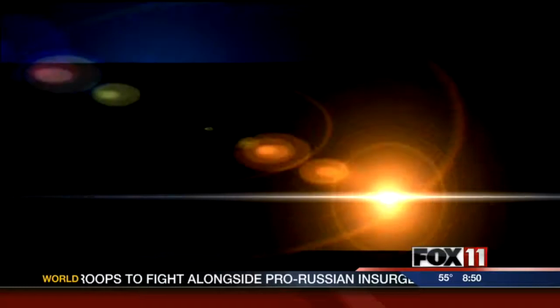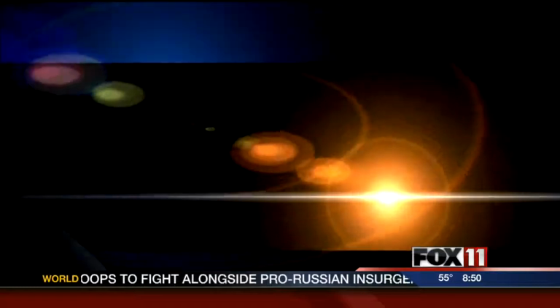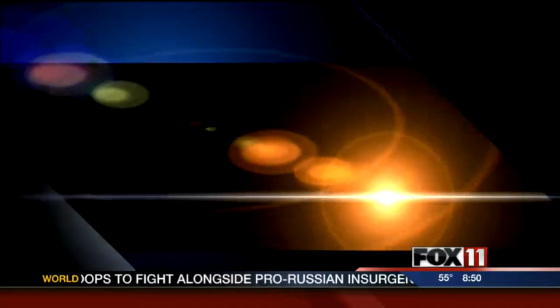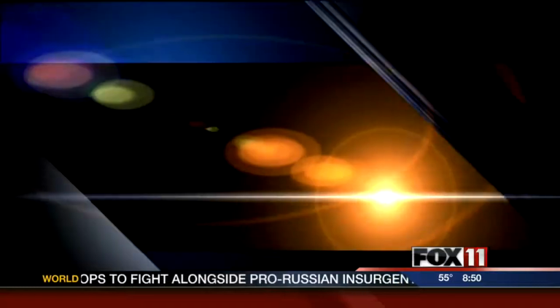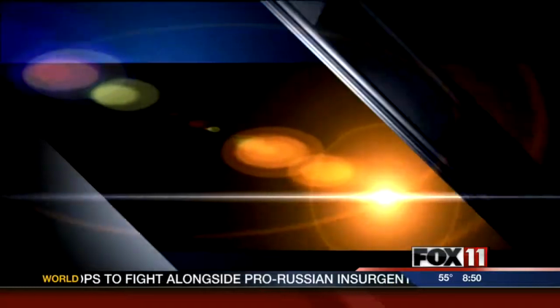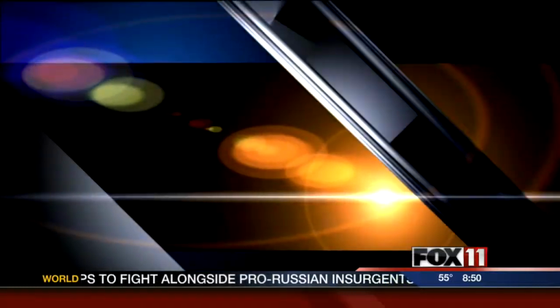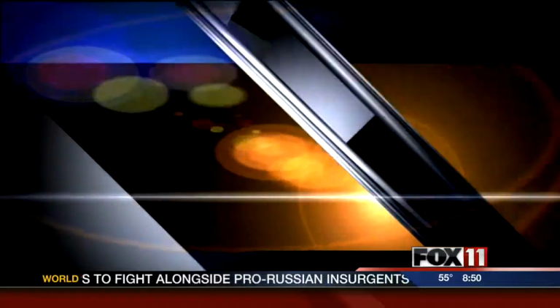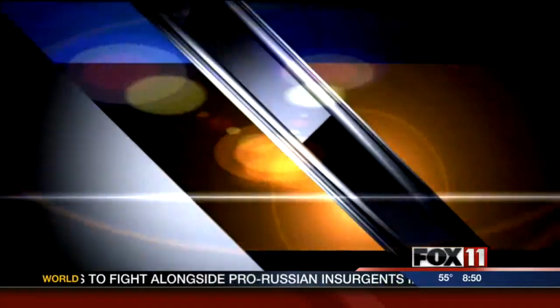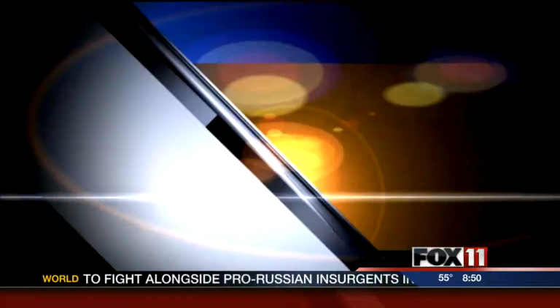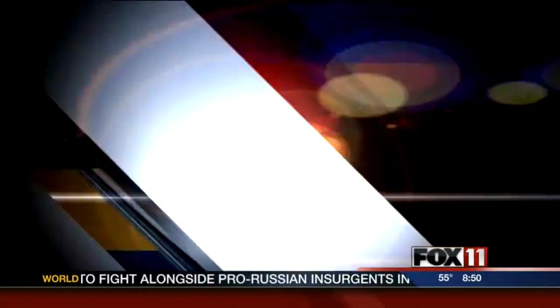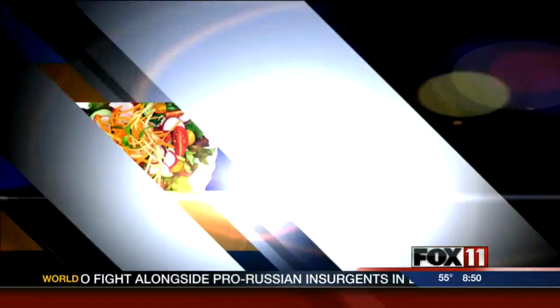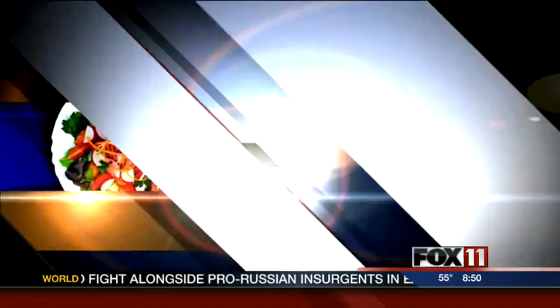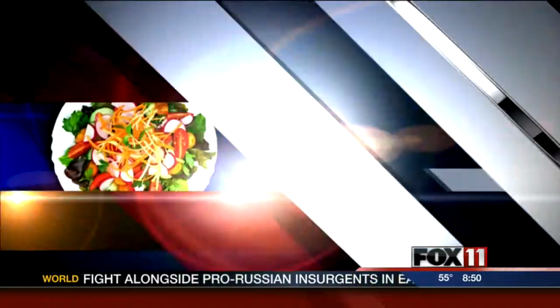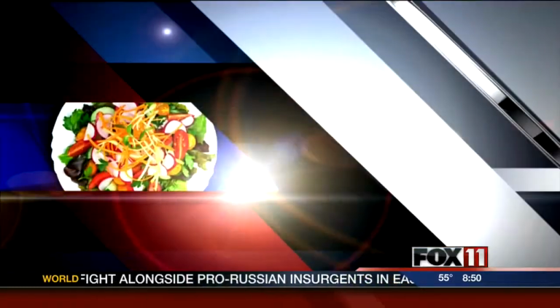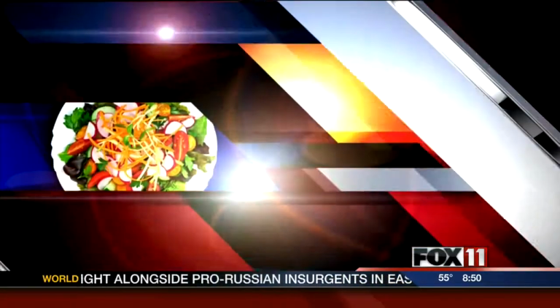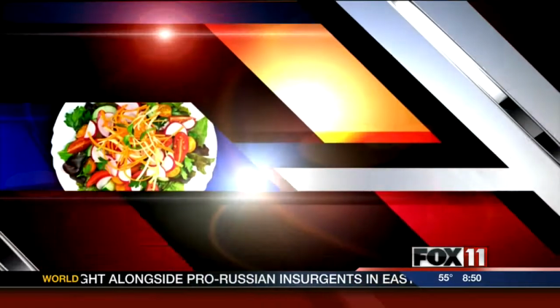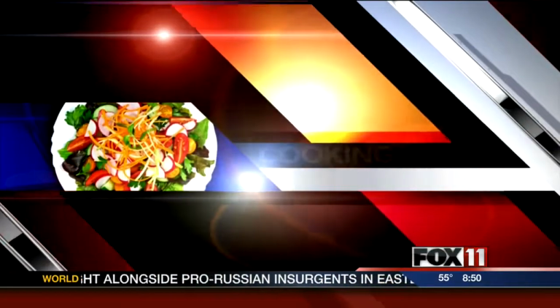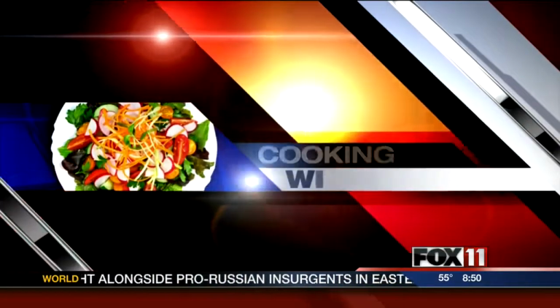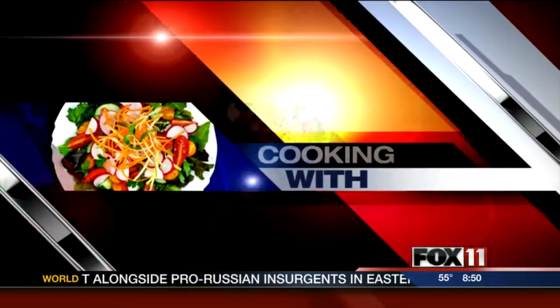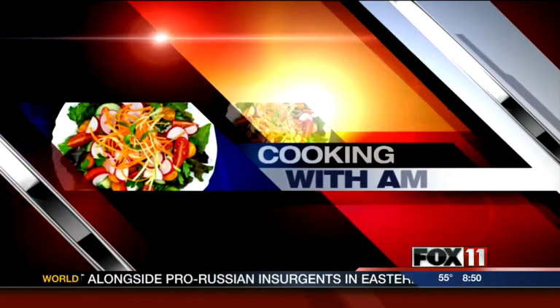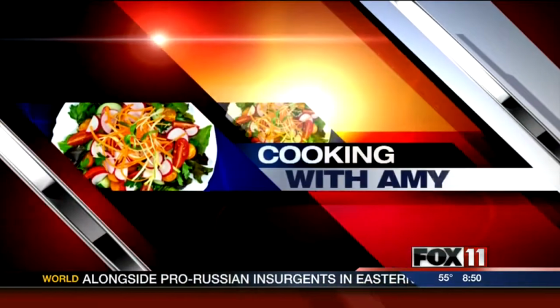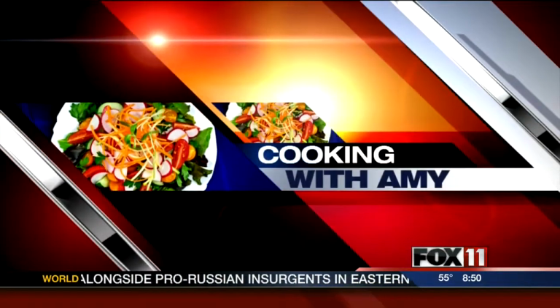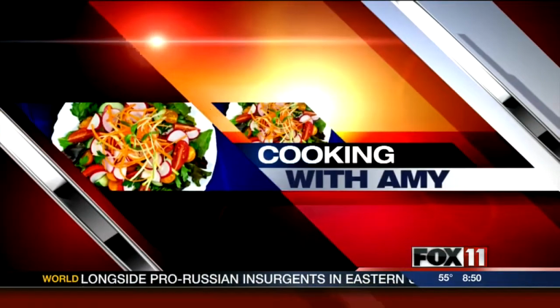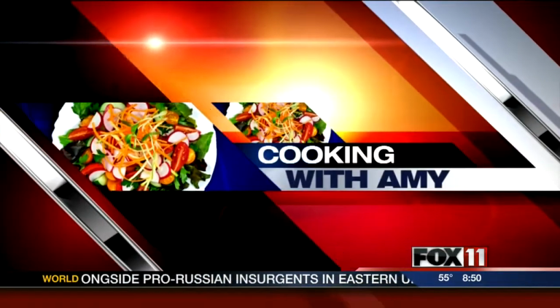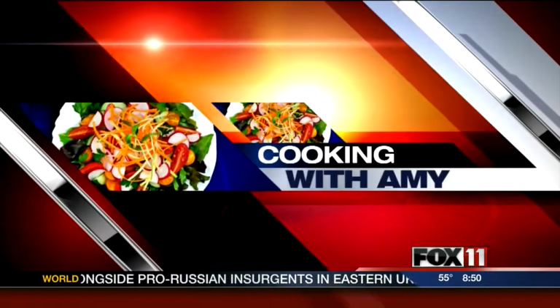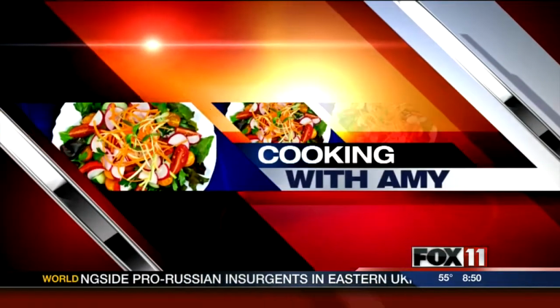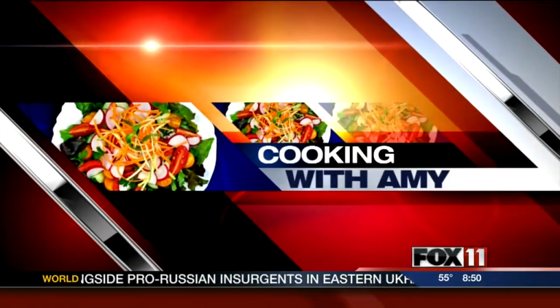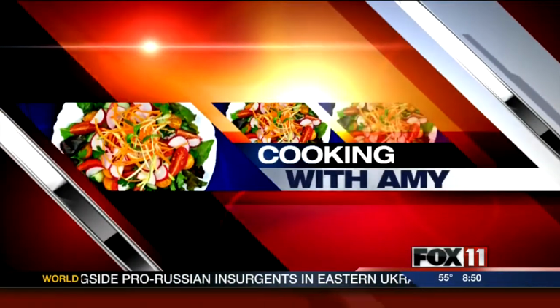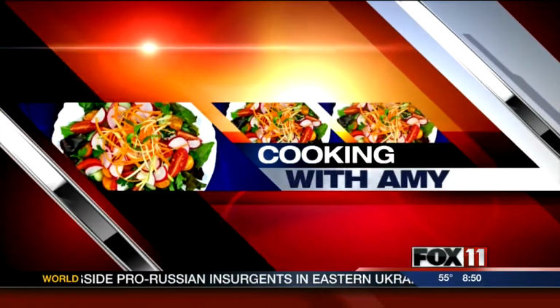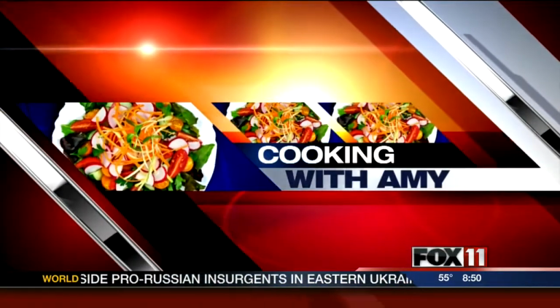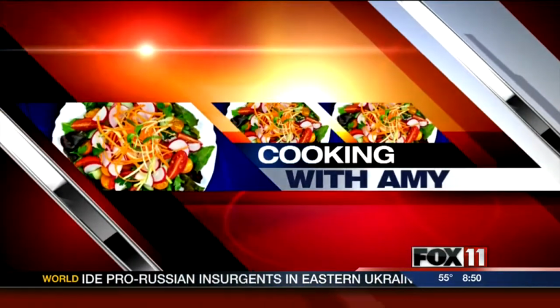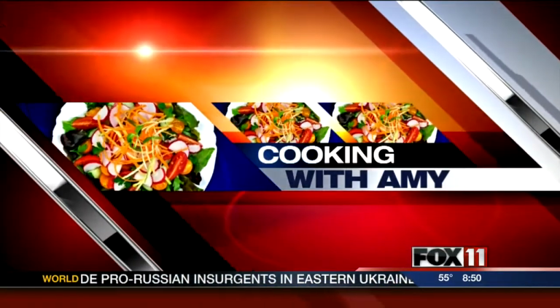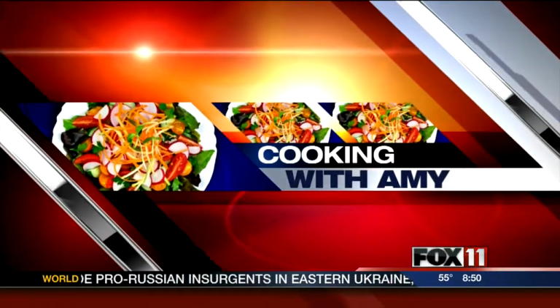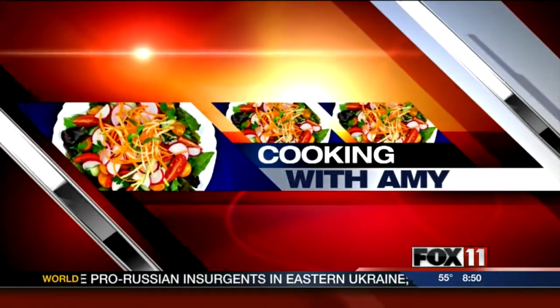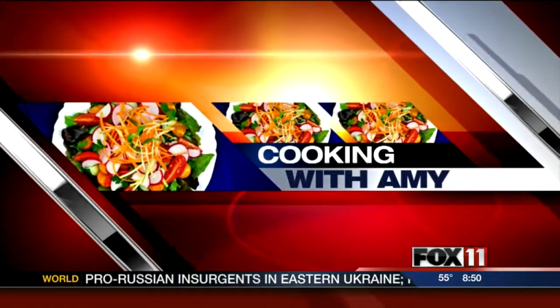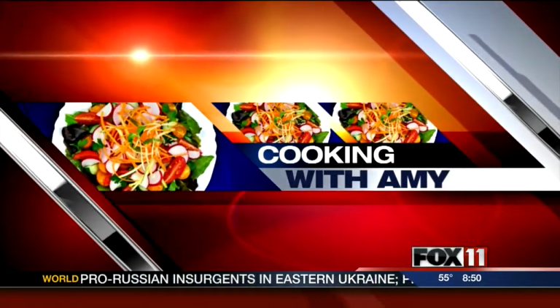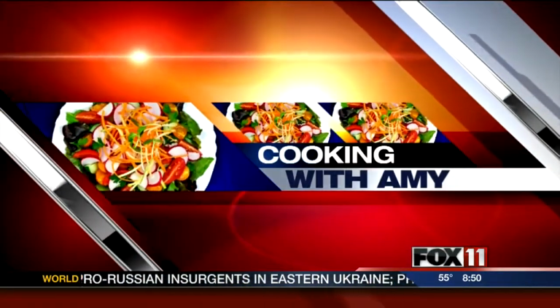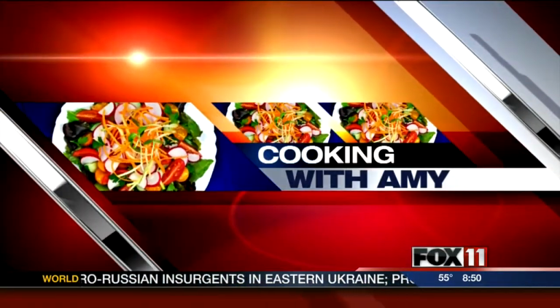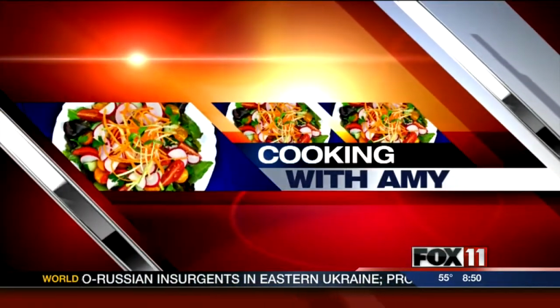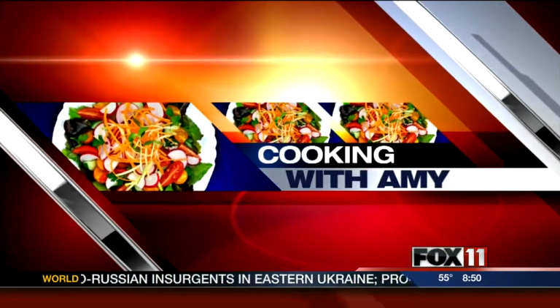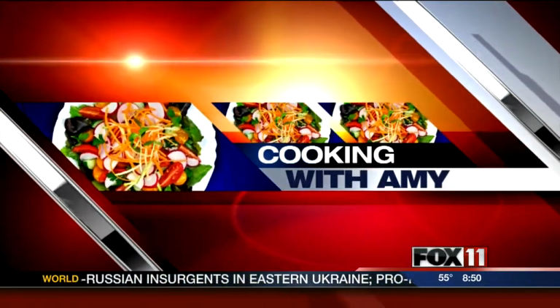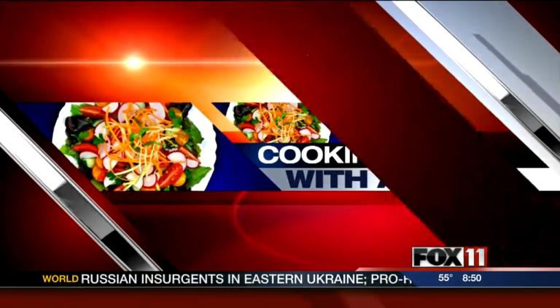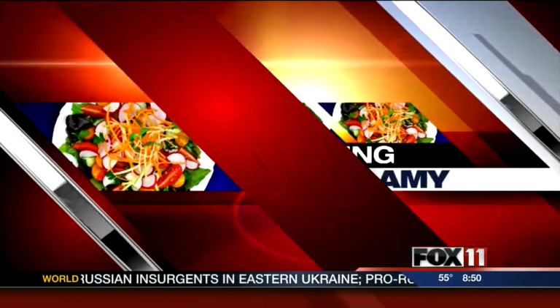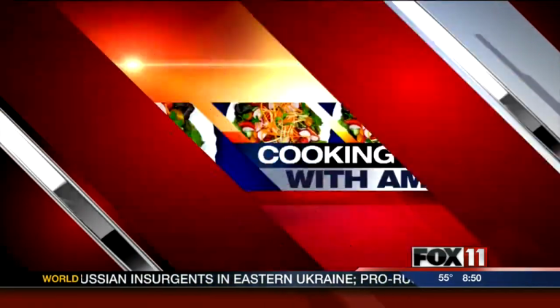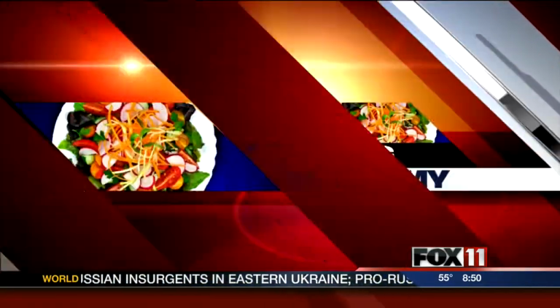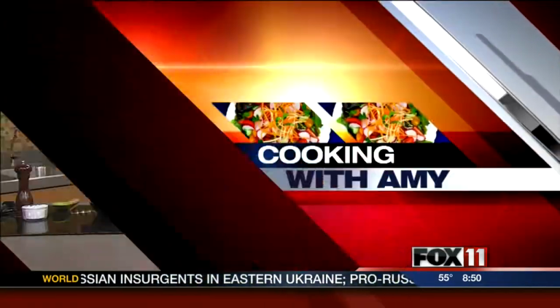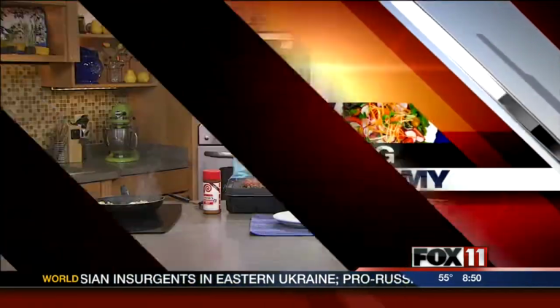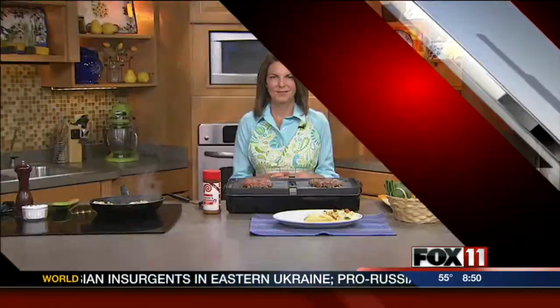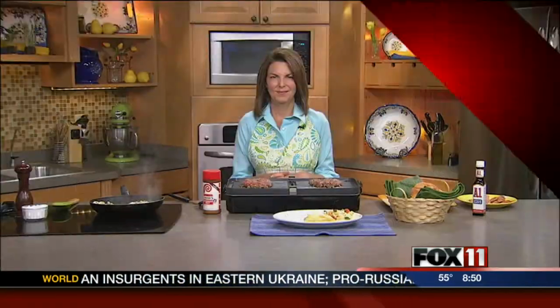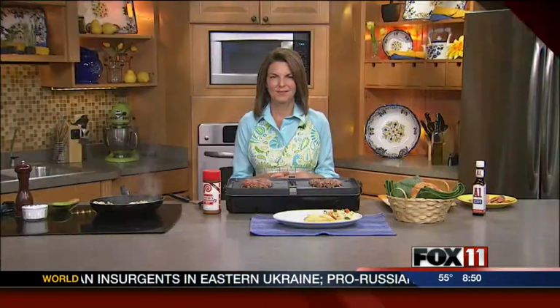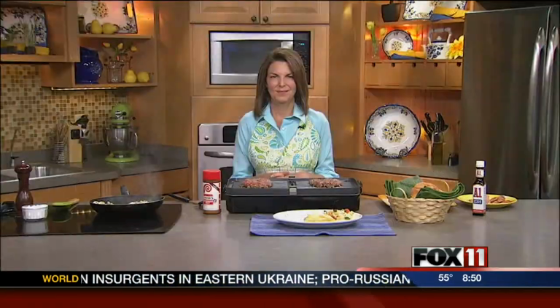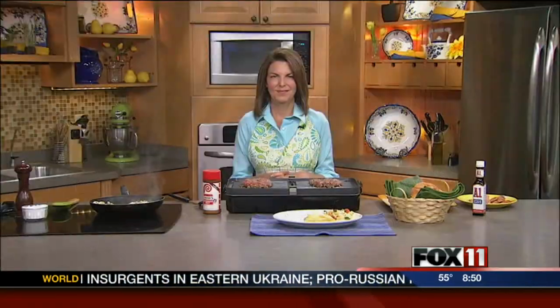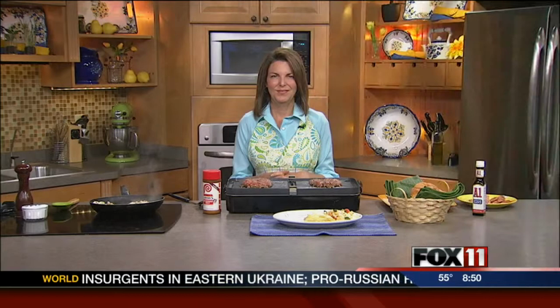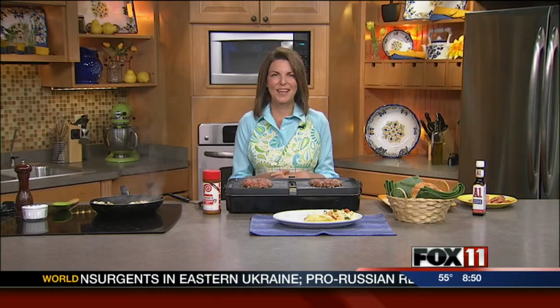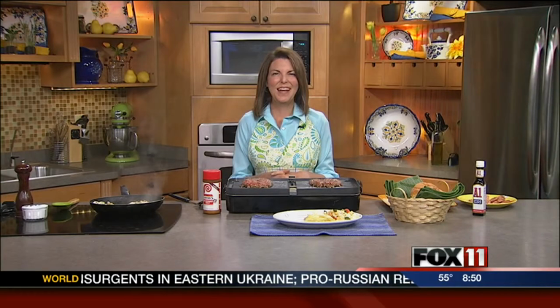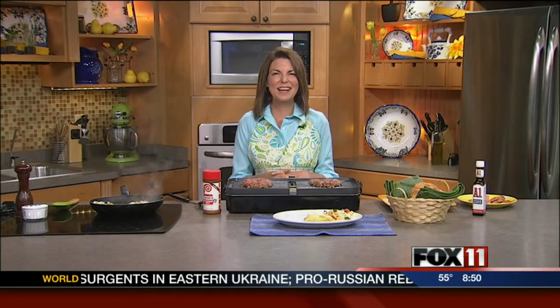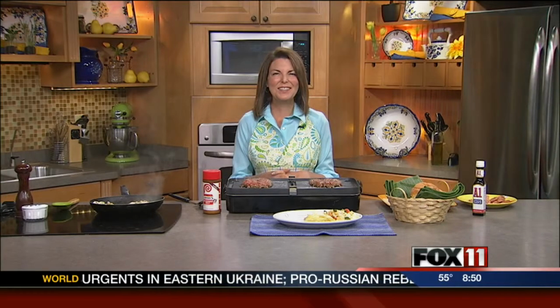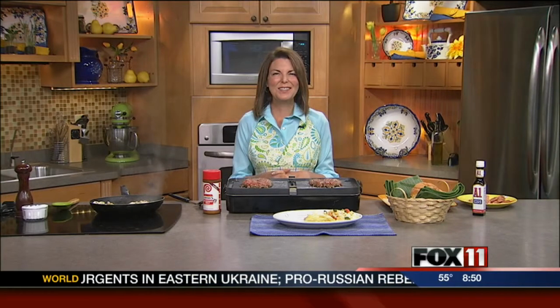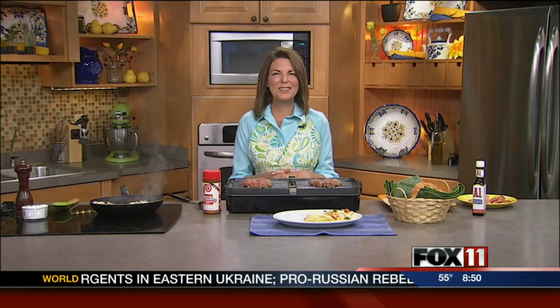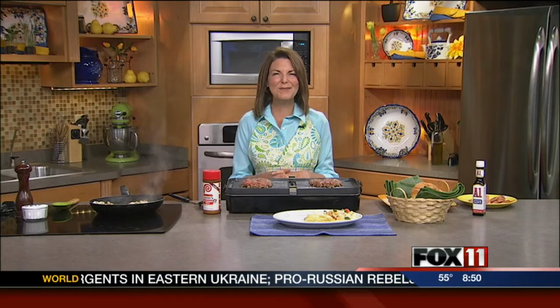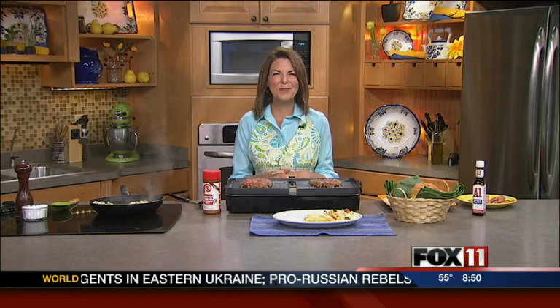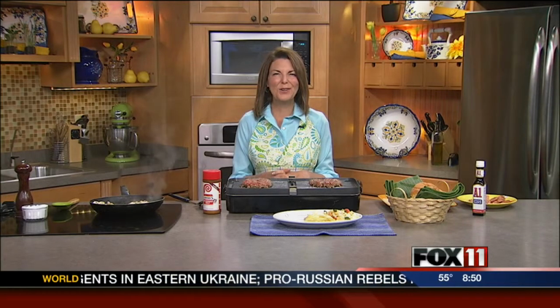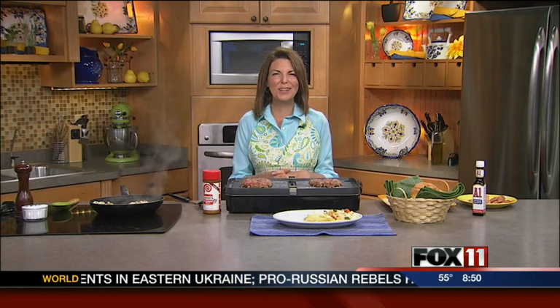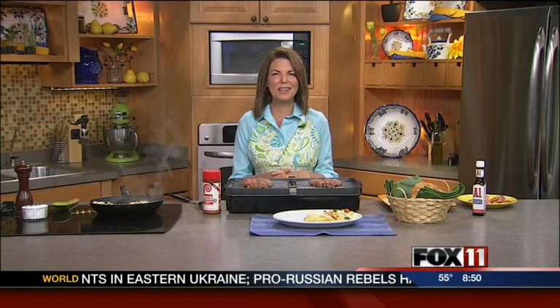Let's get cooking with Amy. Hey guys, good morning.